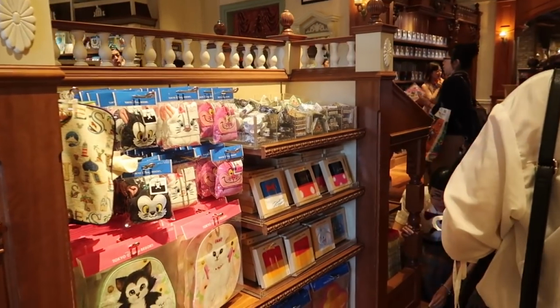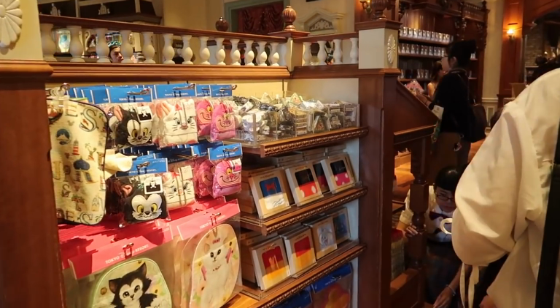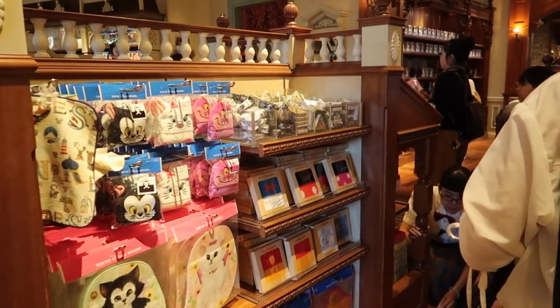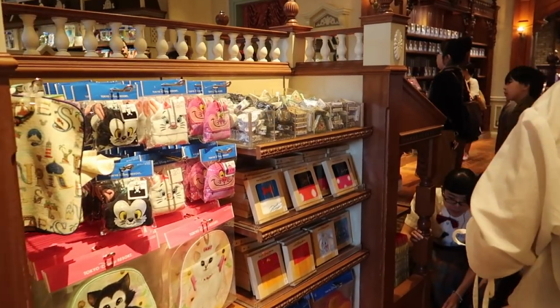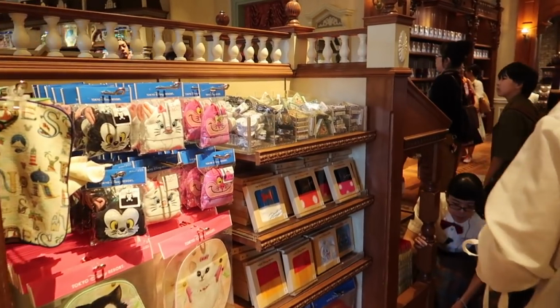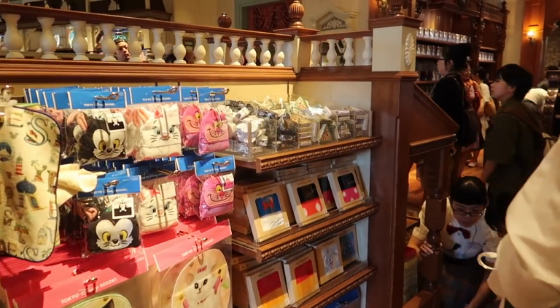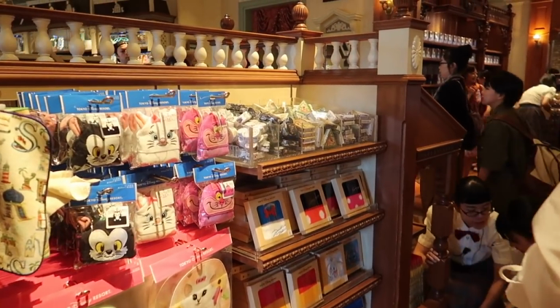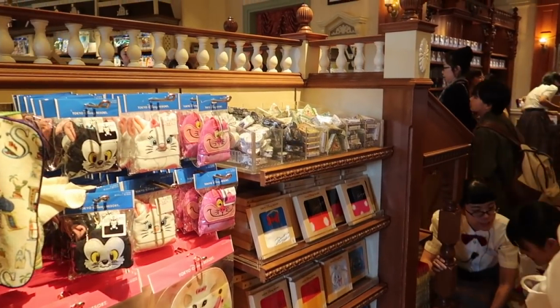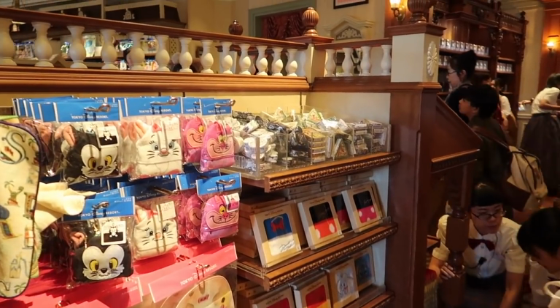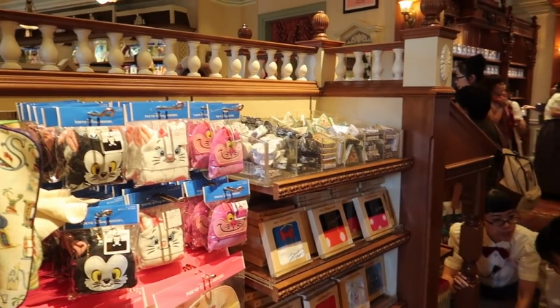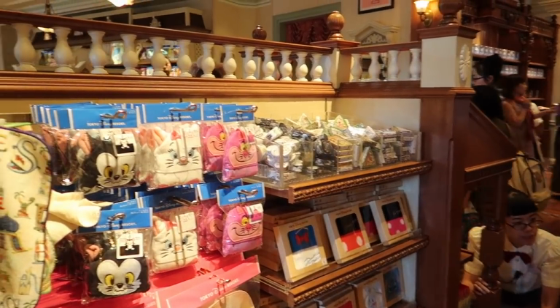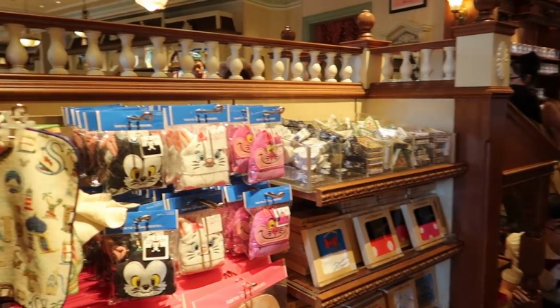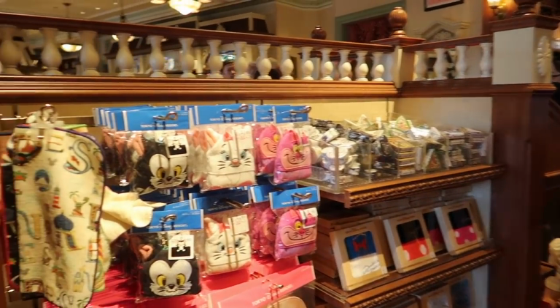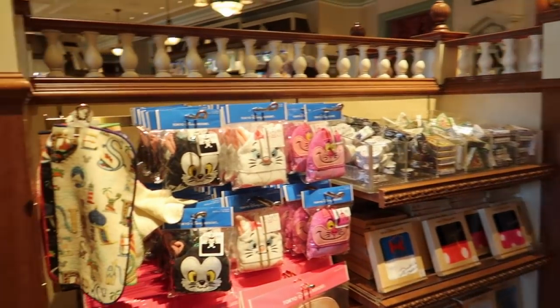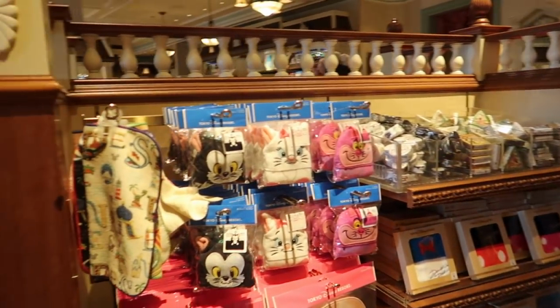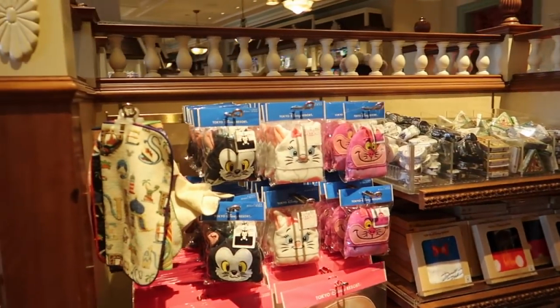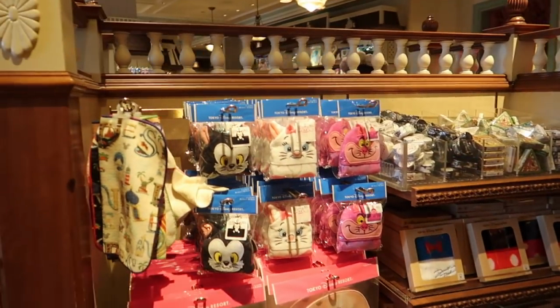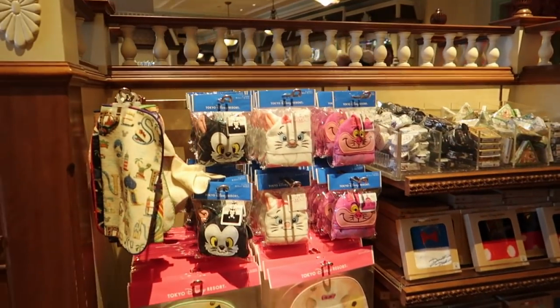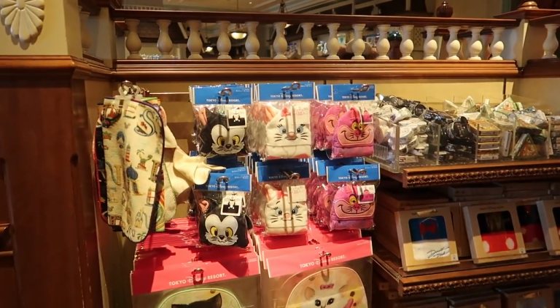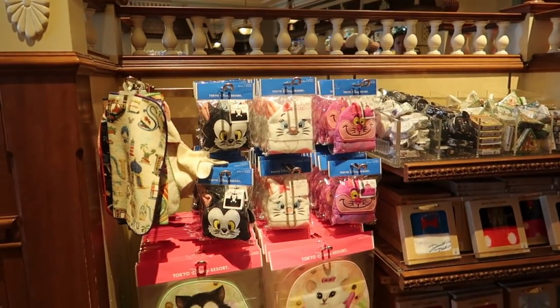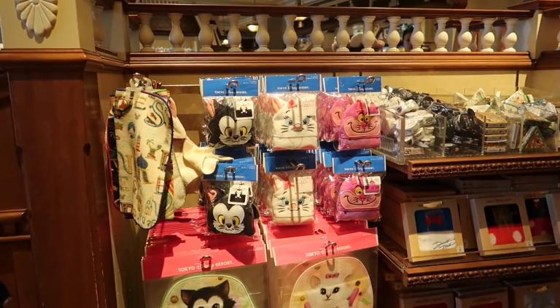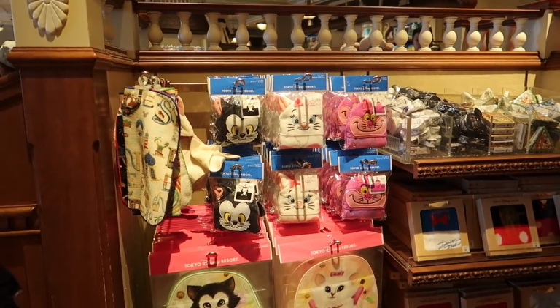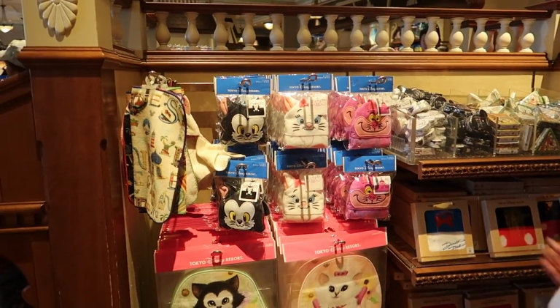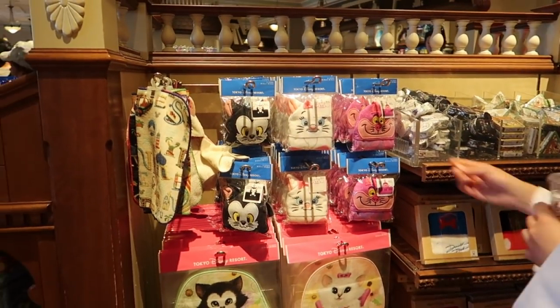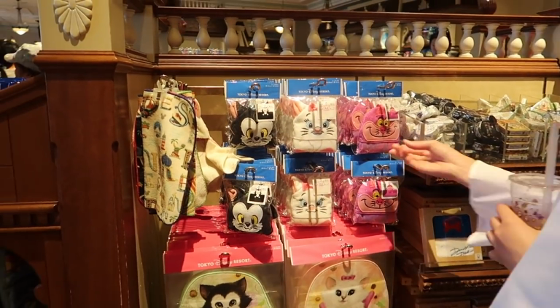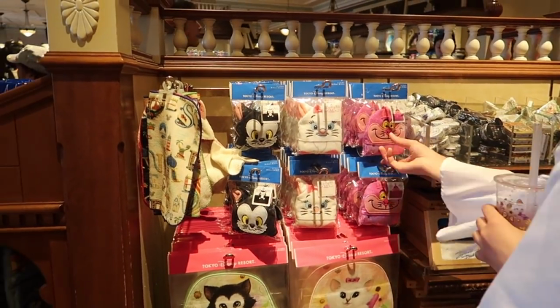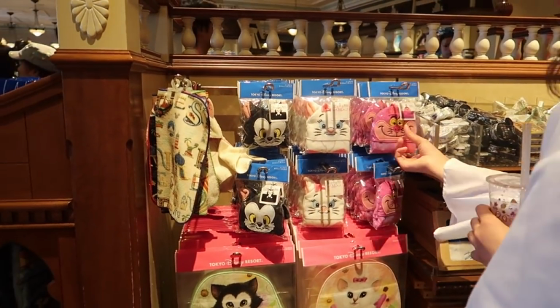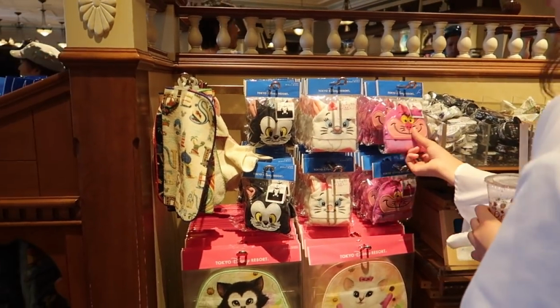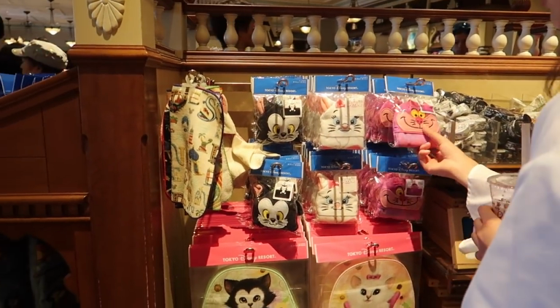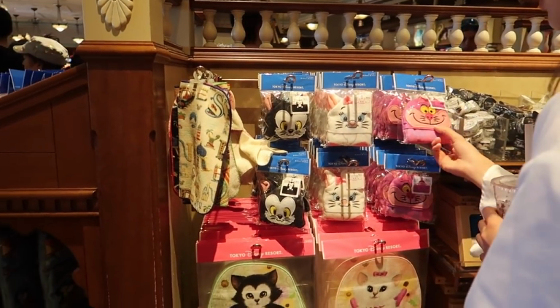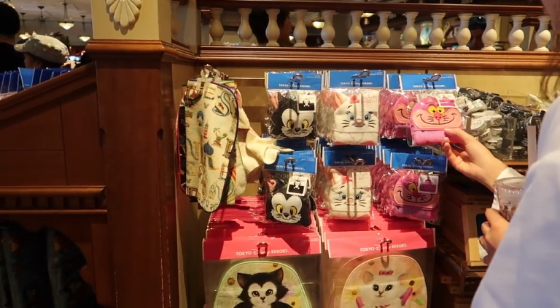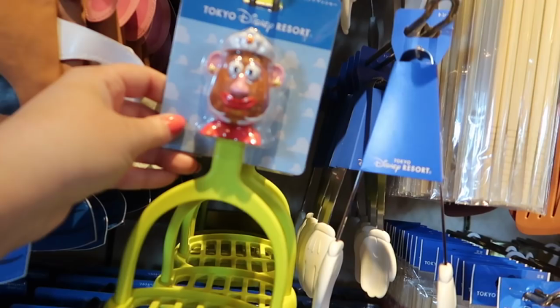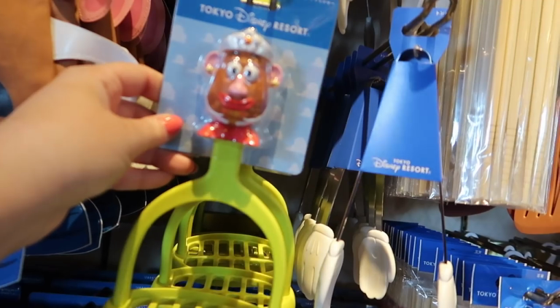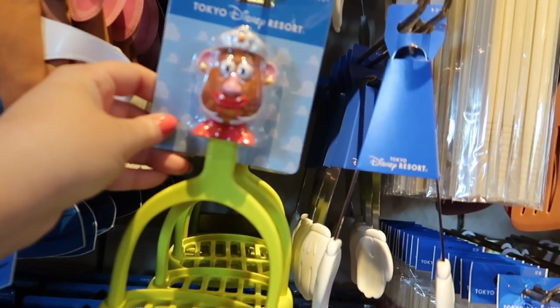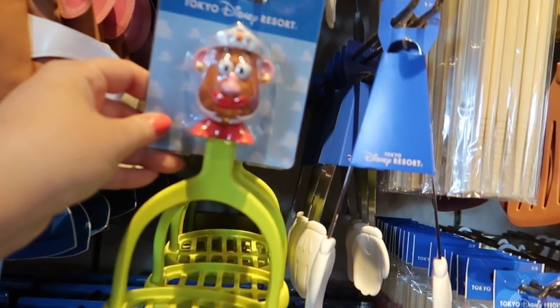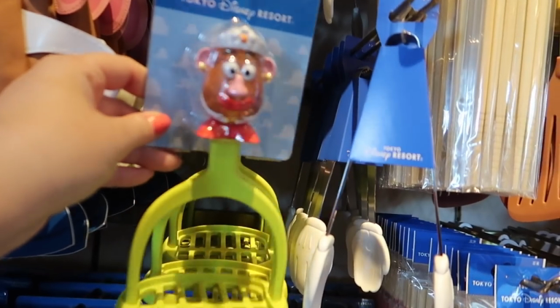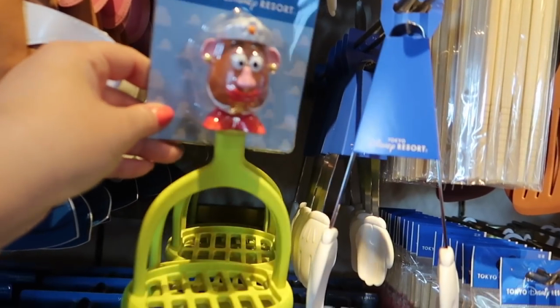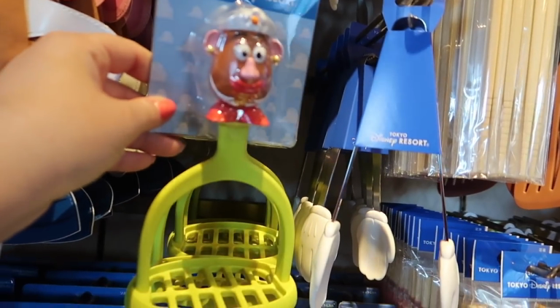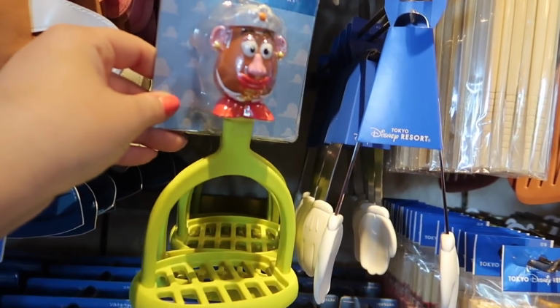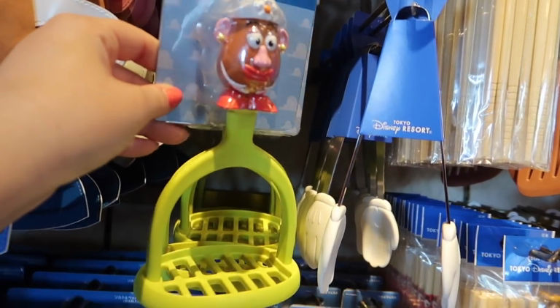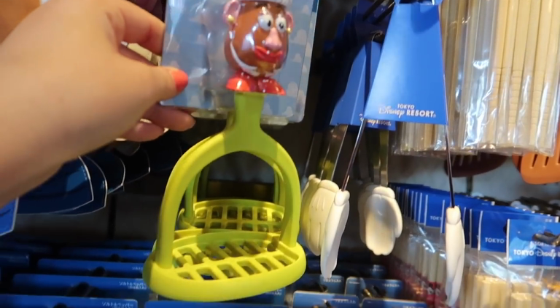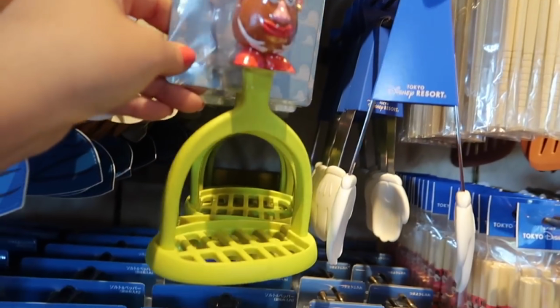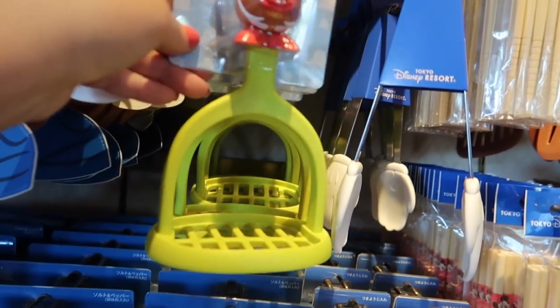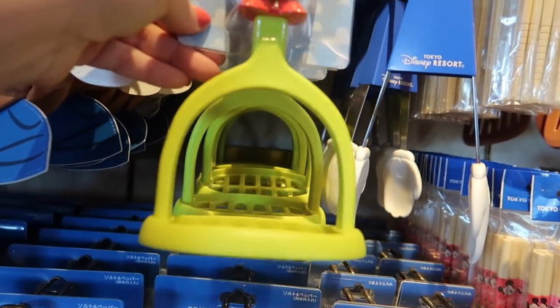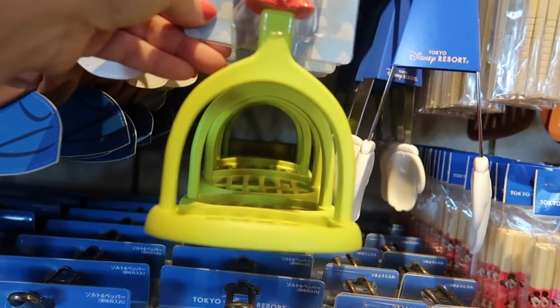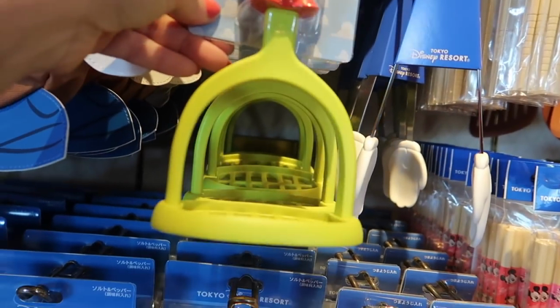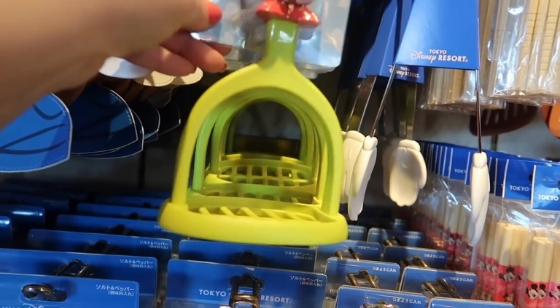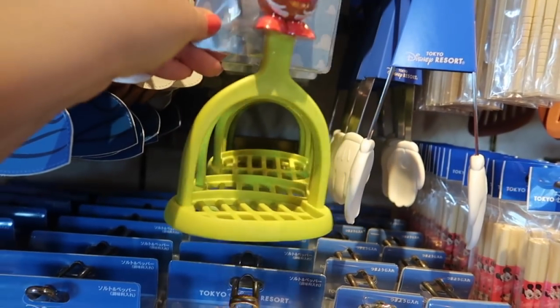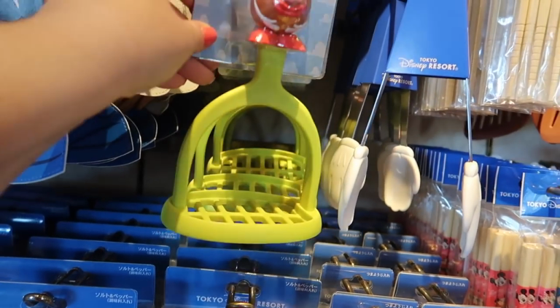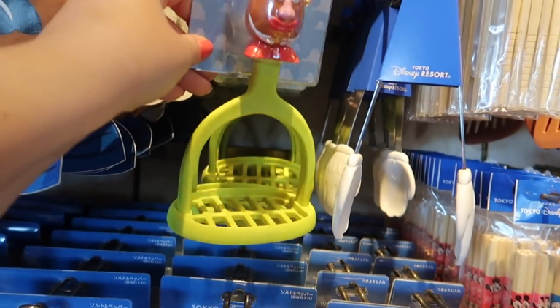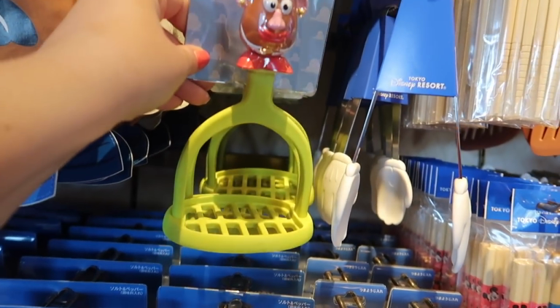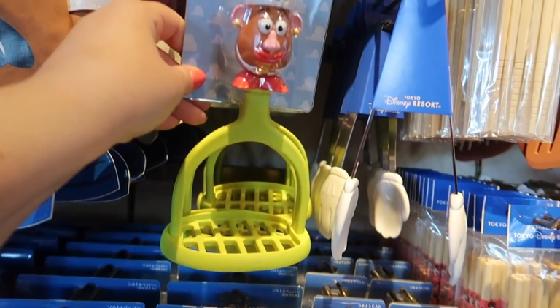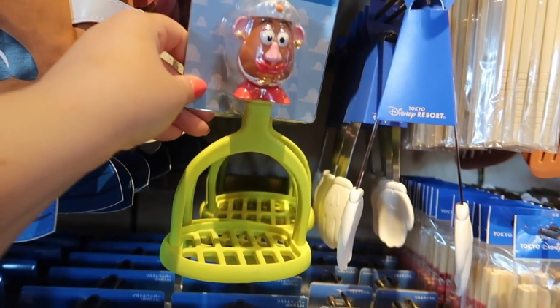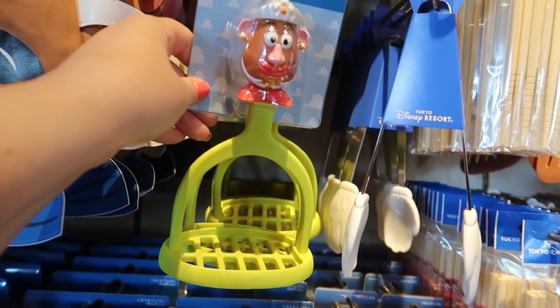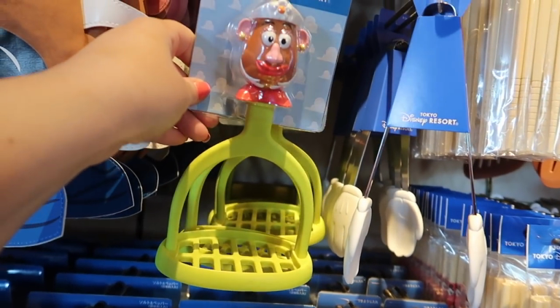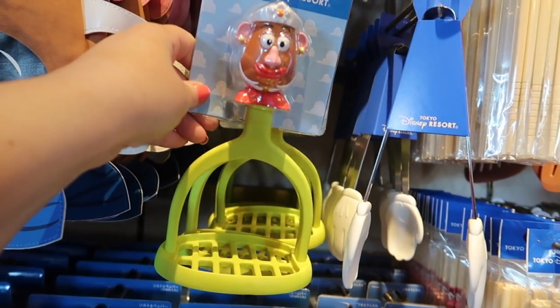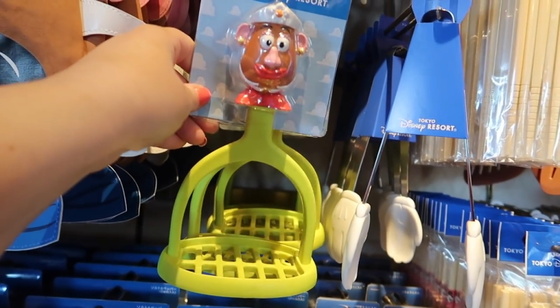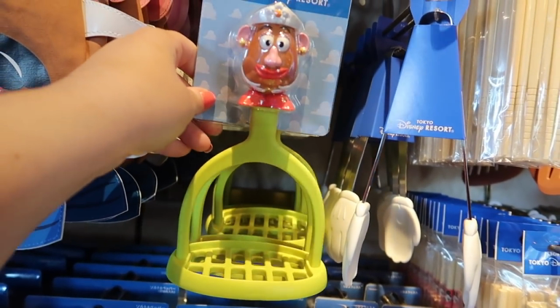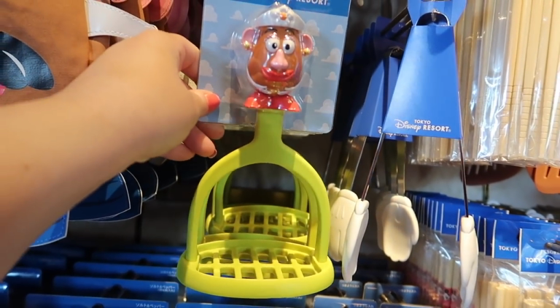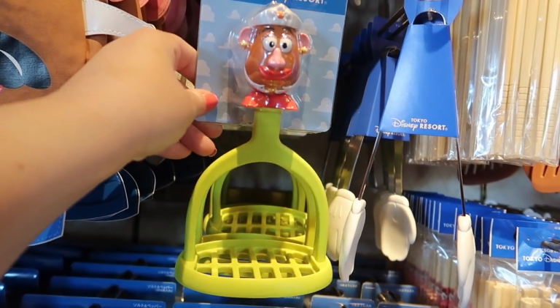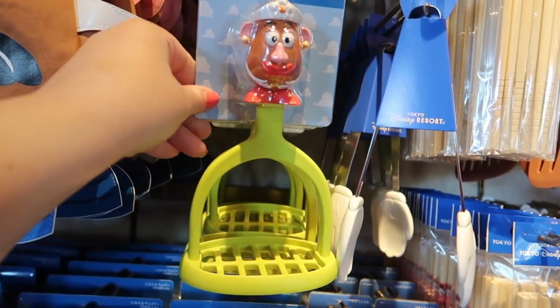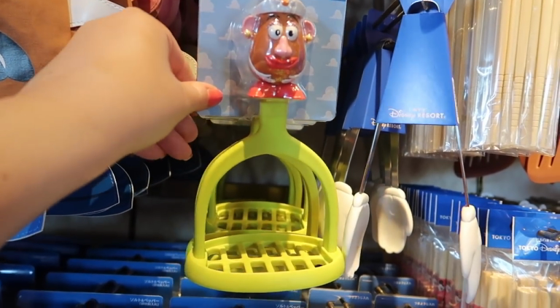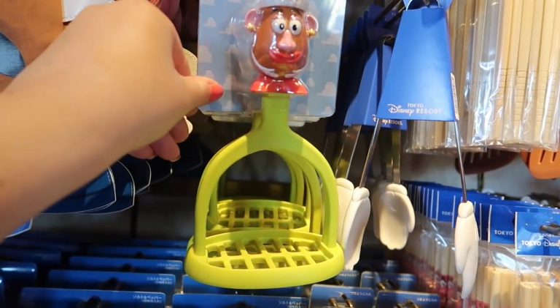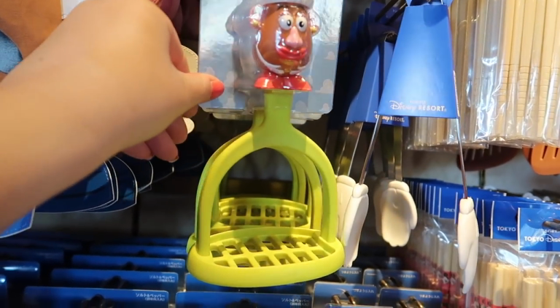I've been looking forward to this — let's buy some merch. Loving the Mrs. Potato Head potato masher, that's pretty awesome.